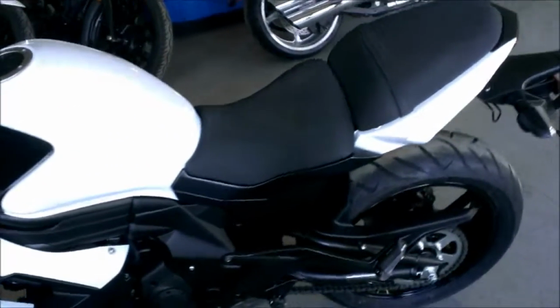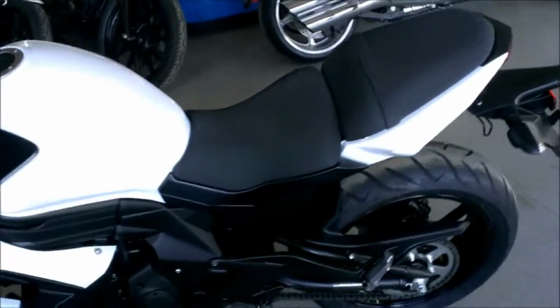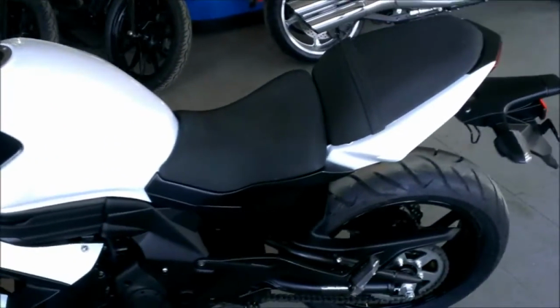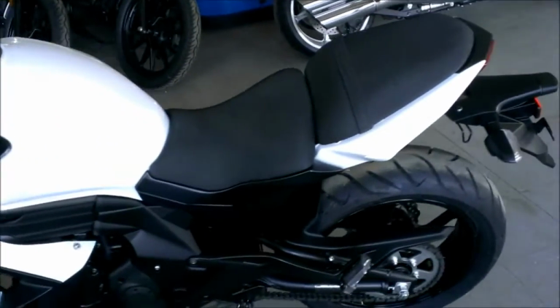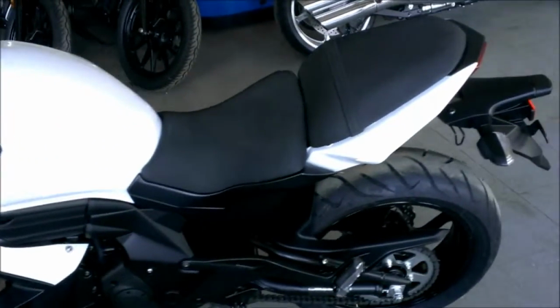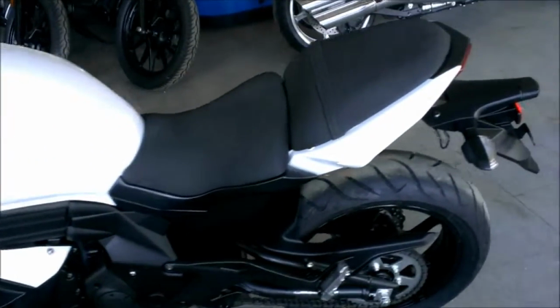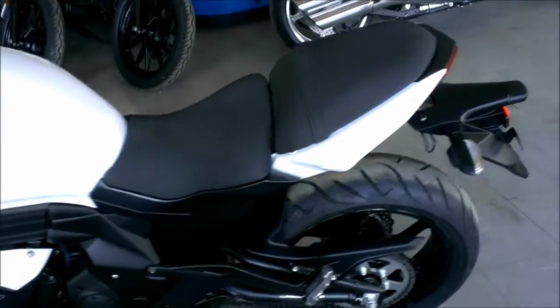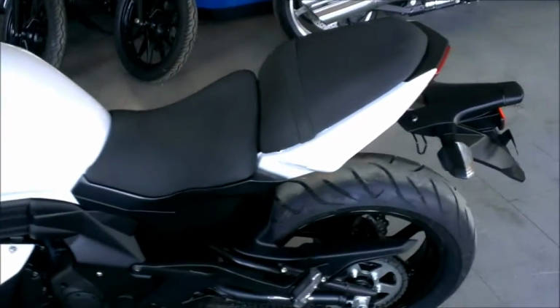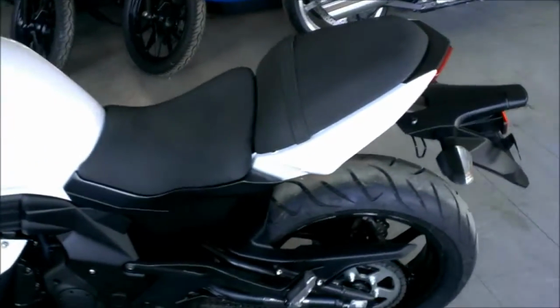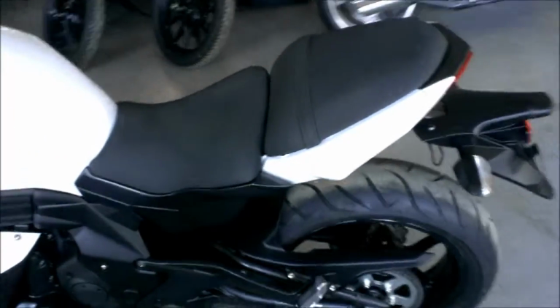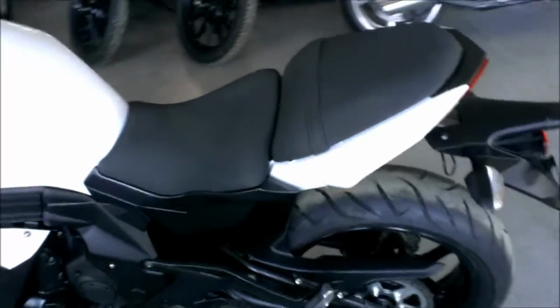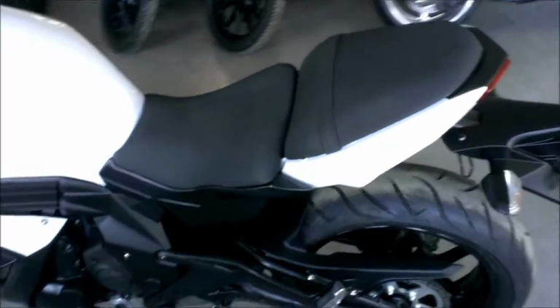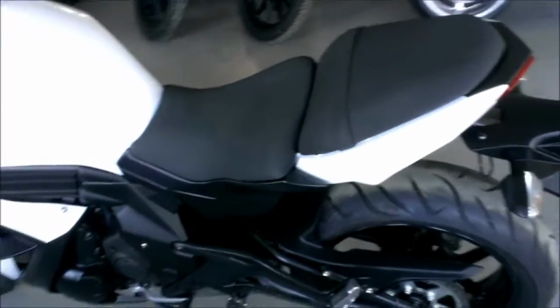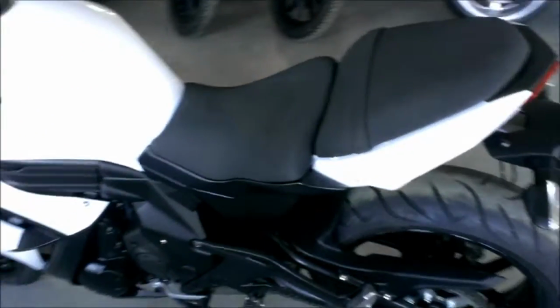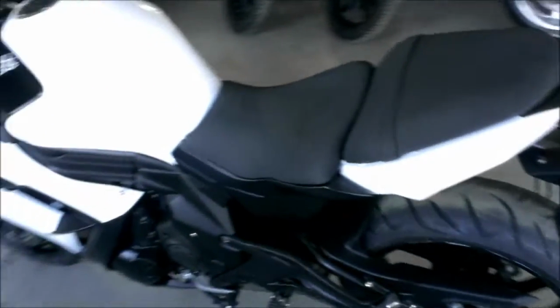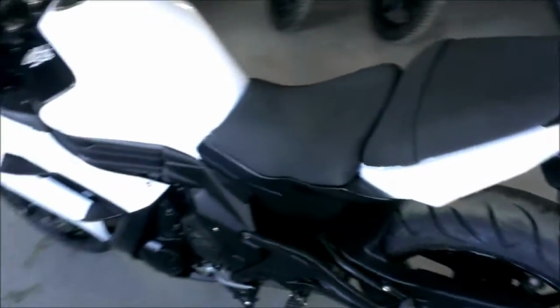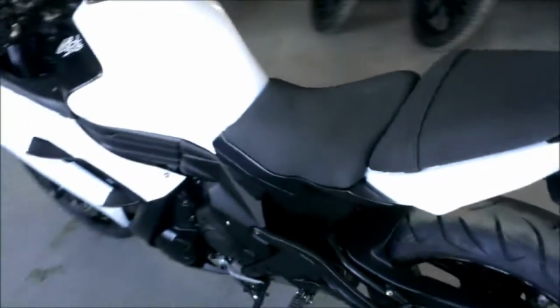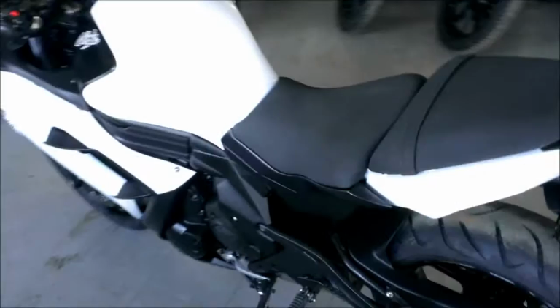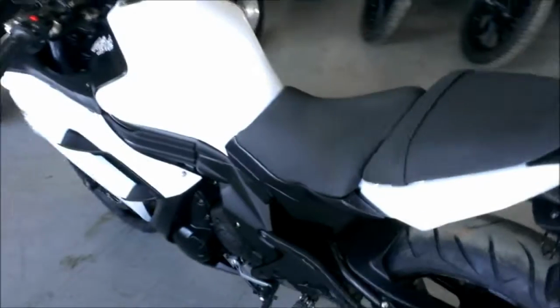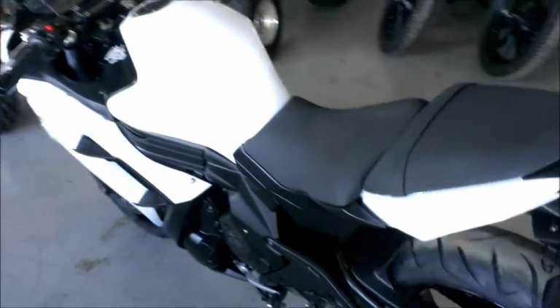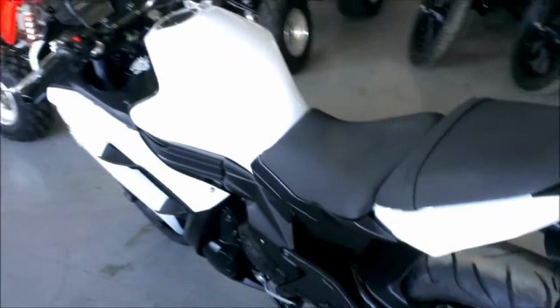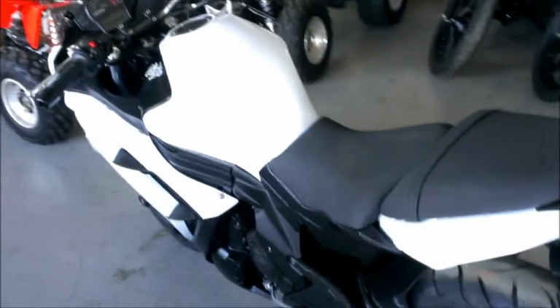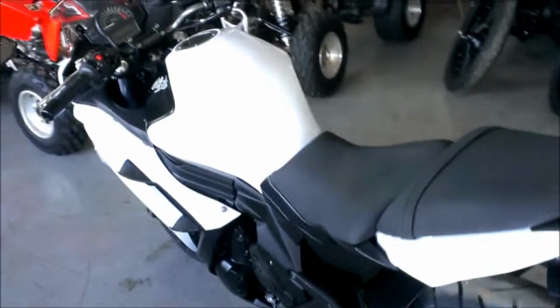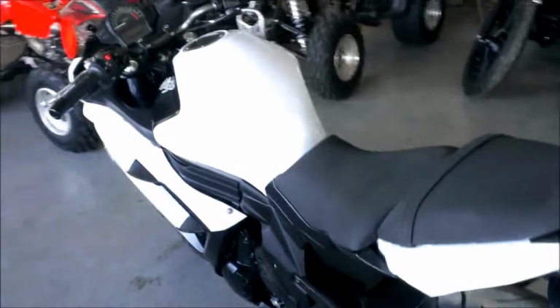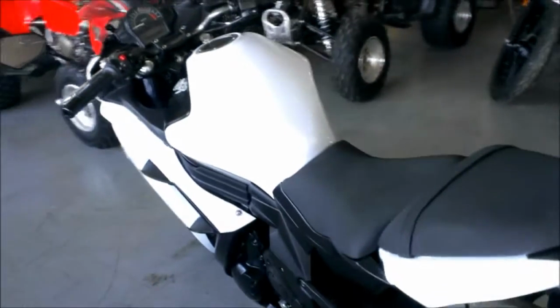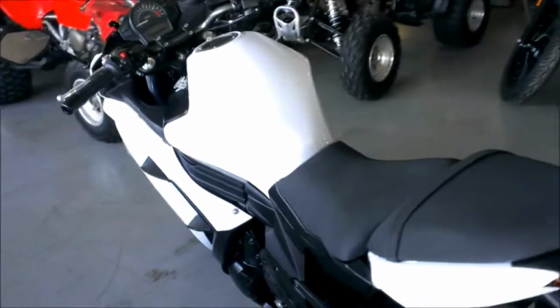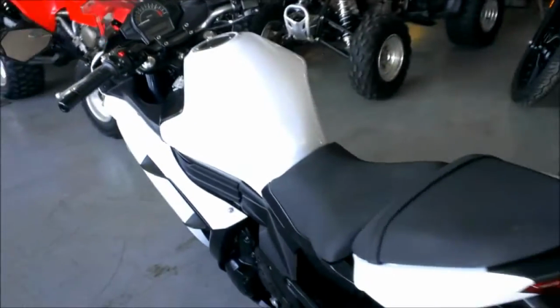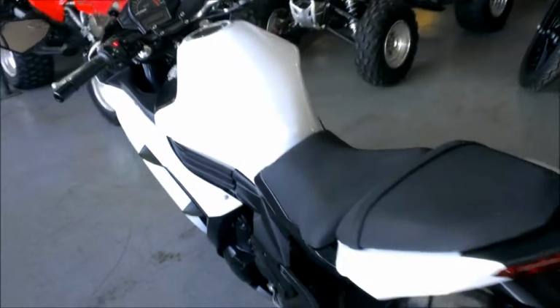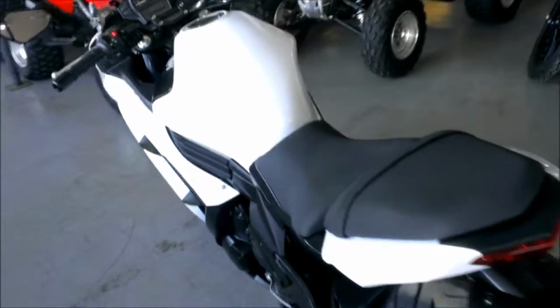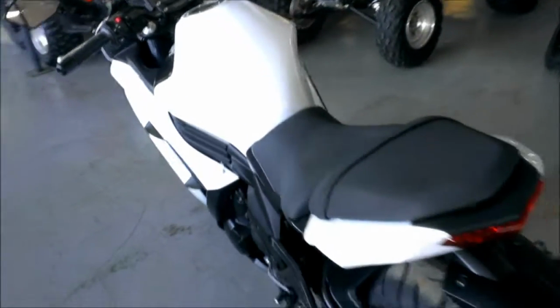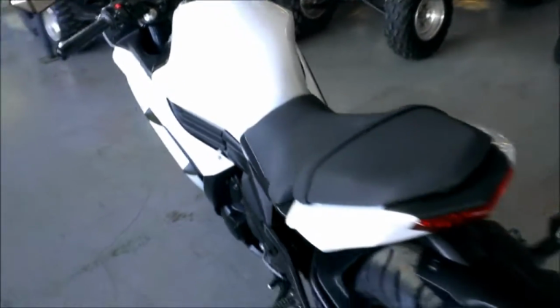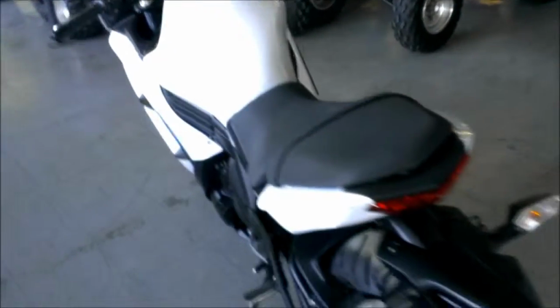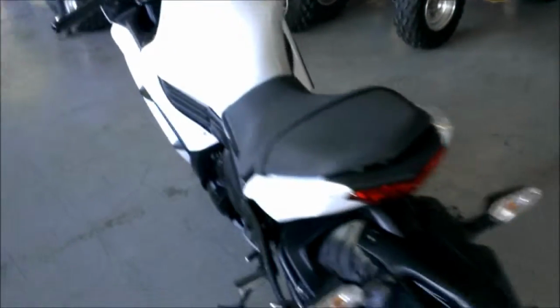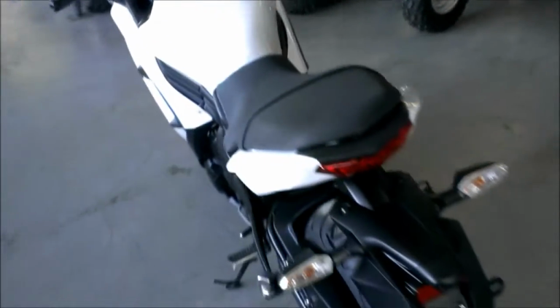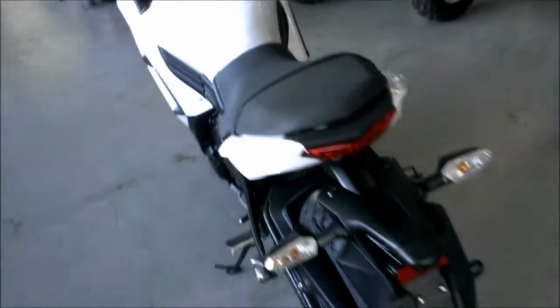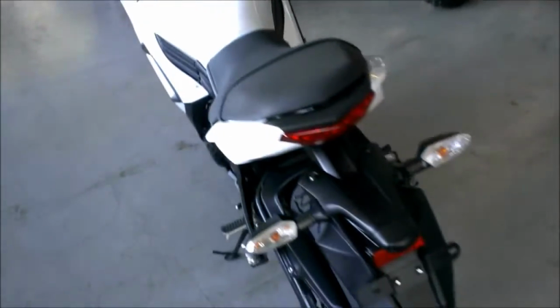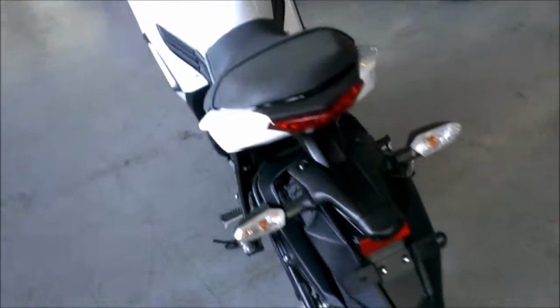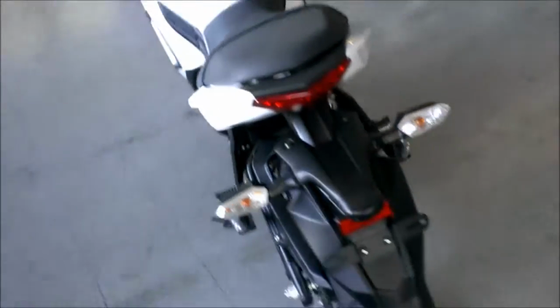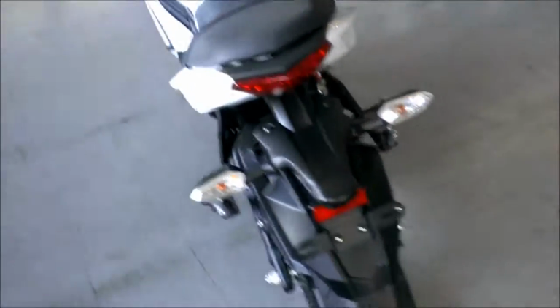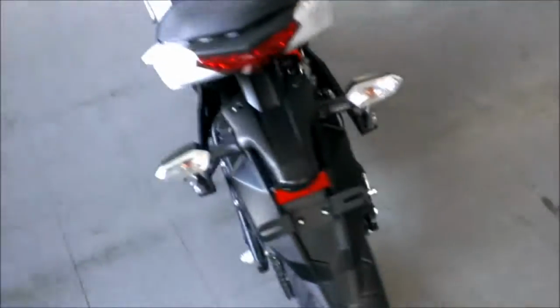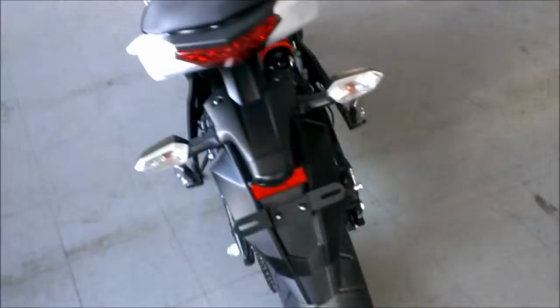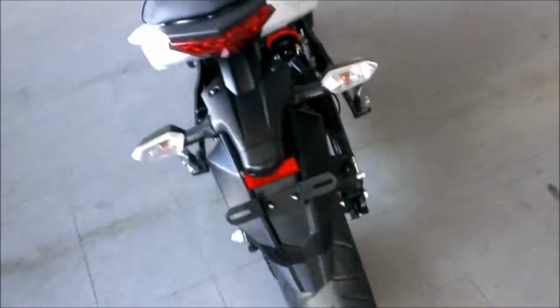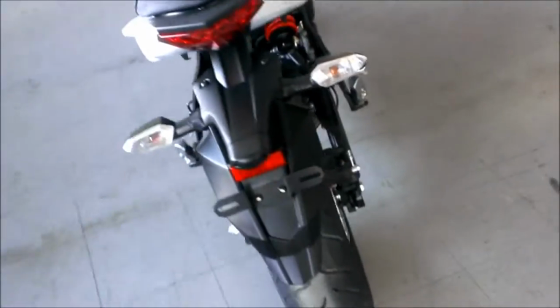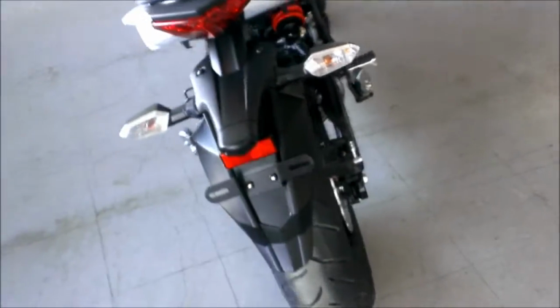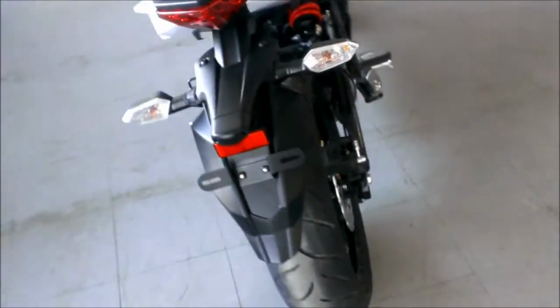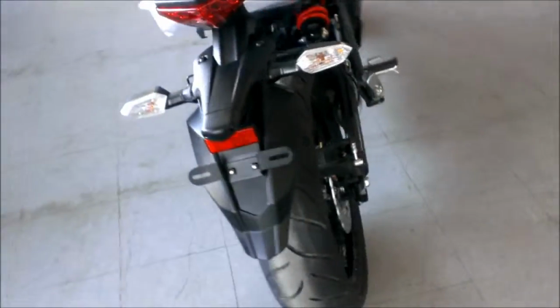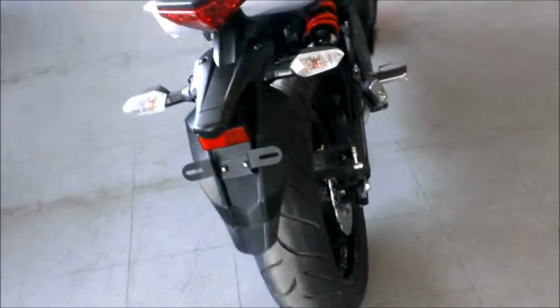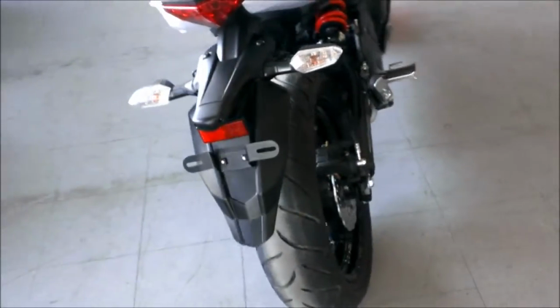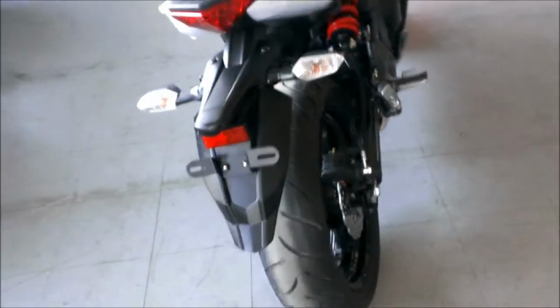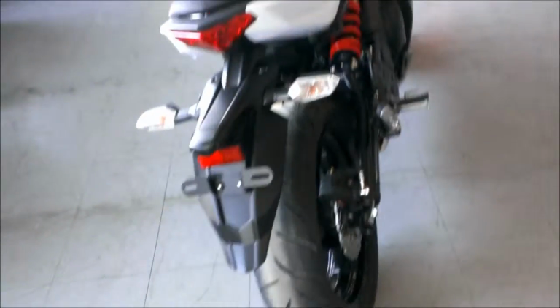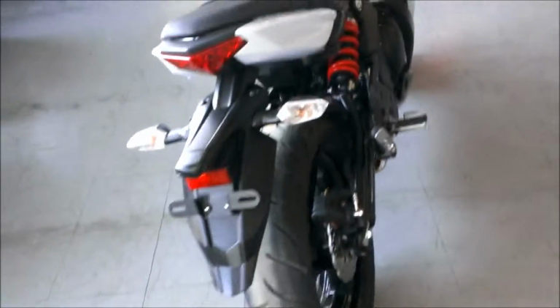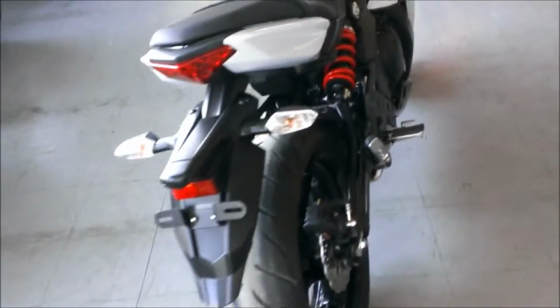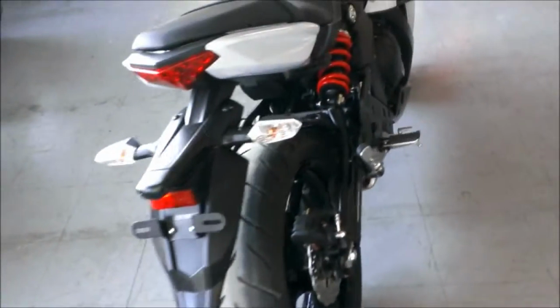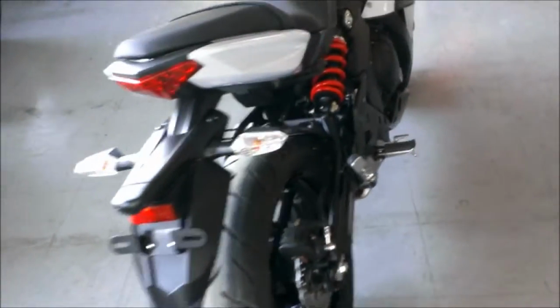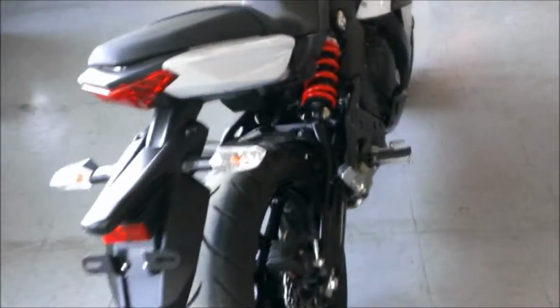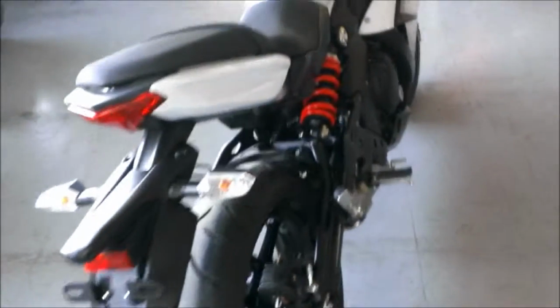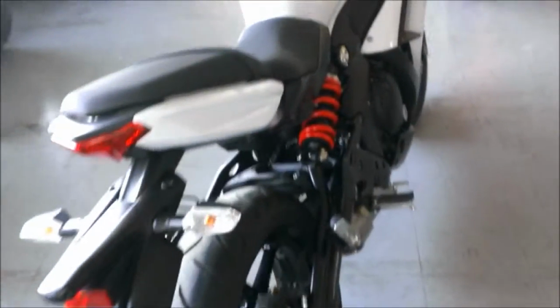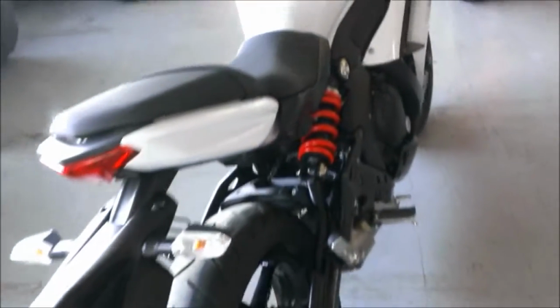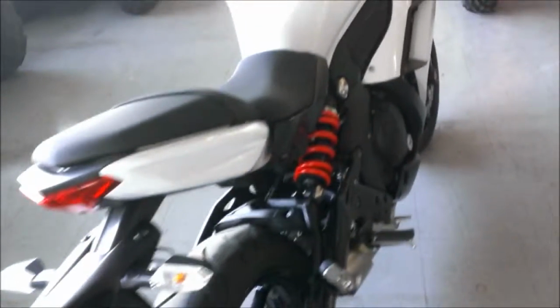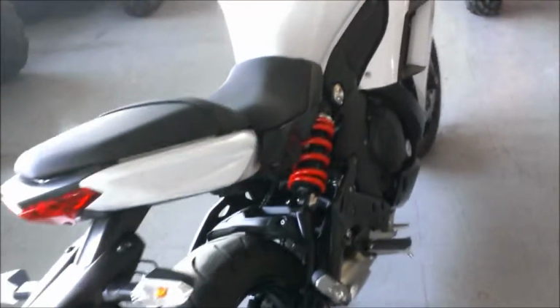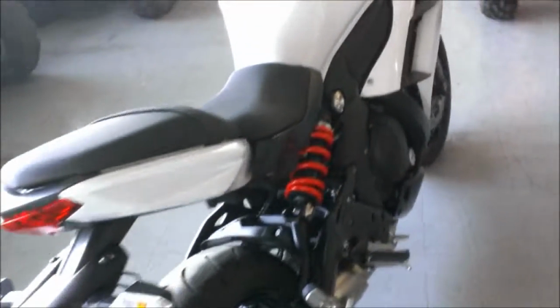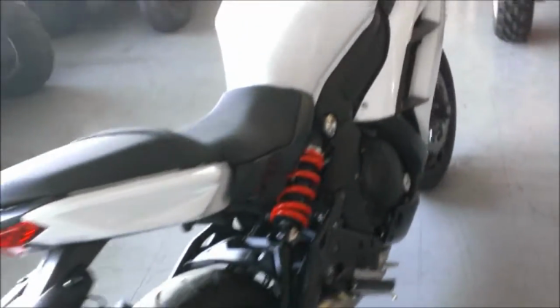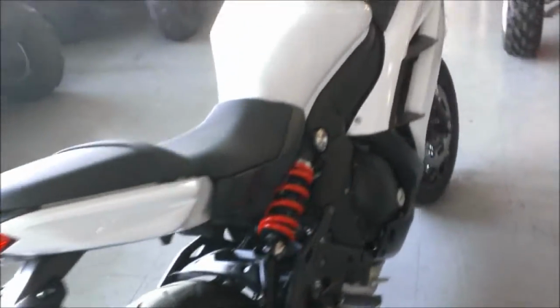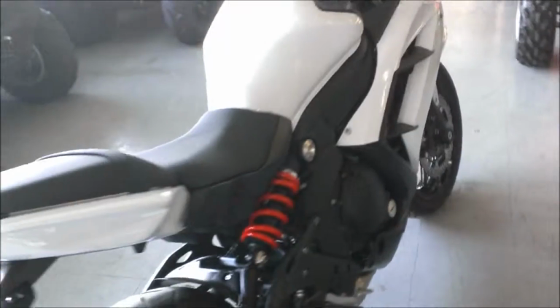This bike includes a one-year warranty. Why buy new? This one's not even broken in yet. Save thousands at only $54.99.